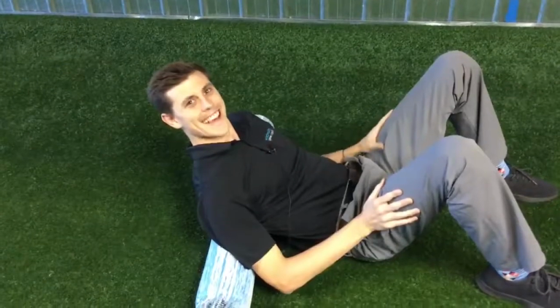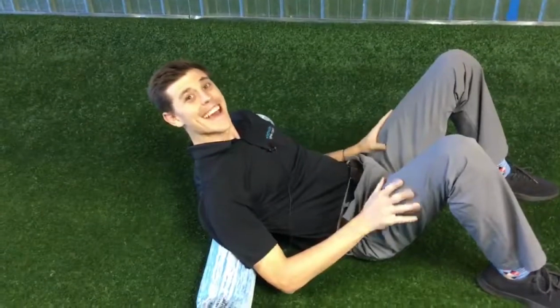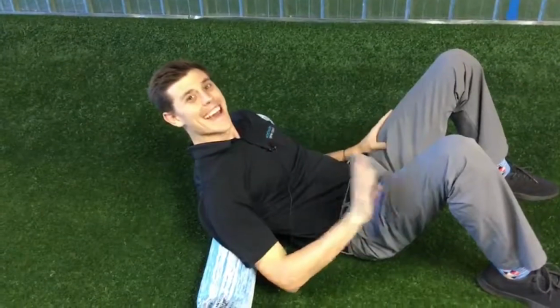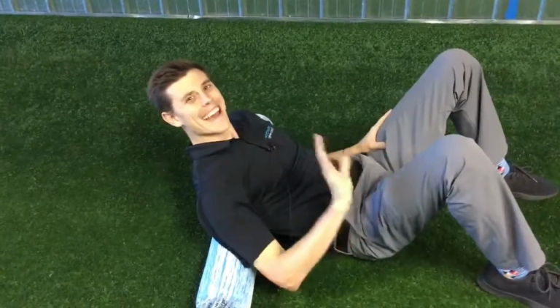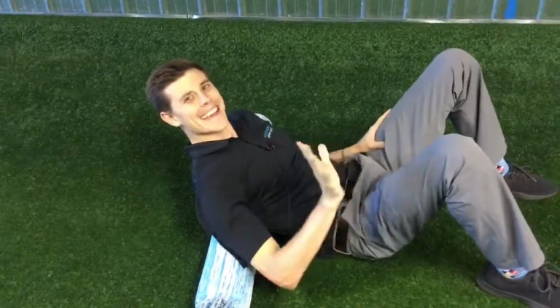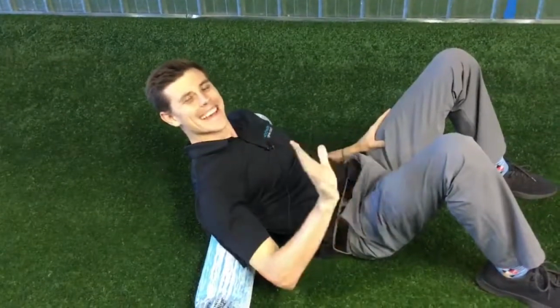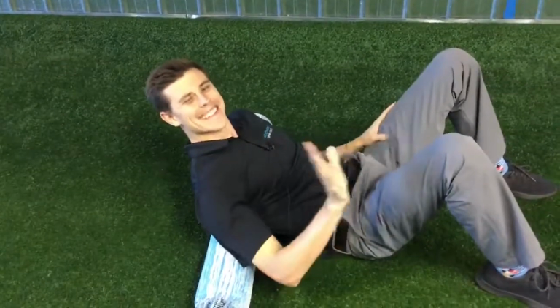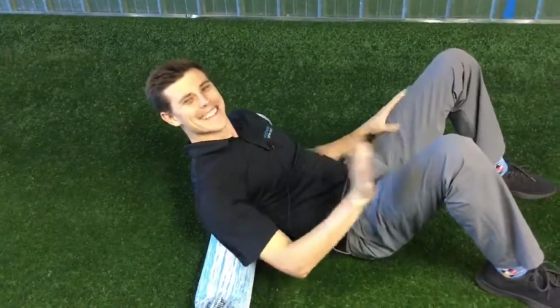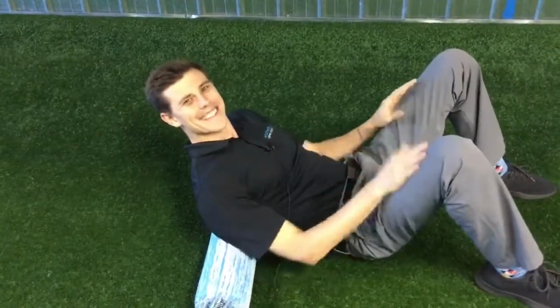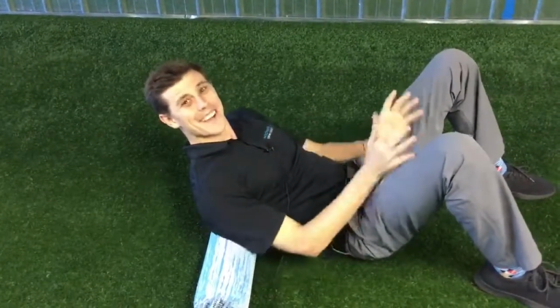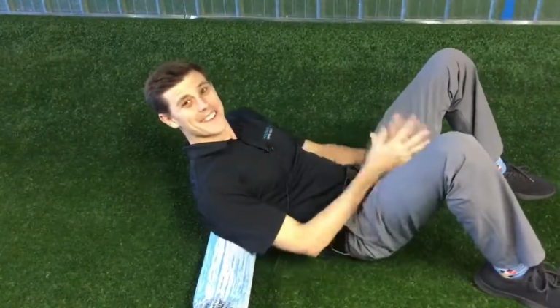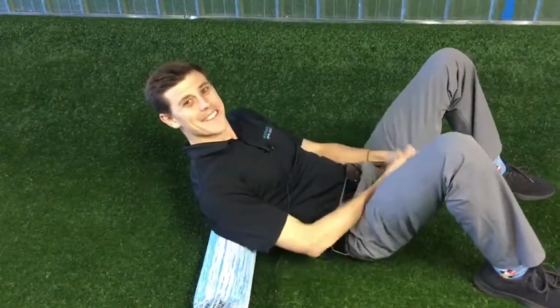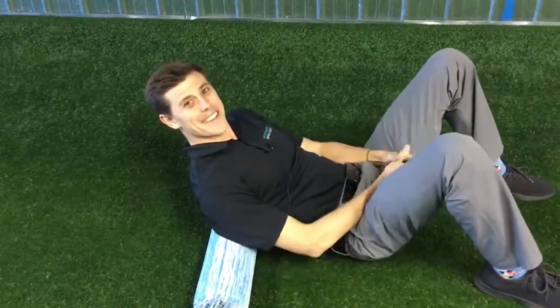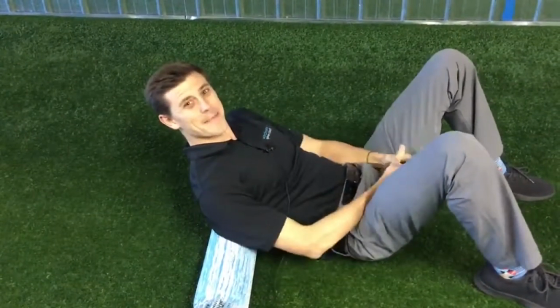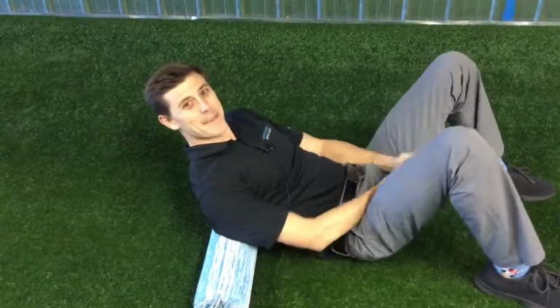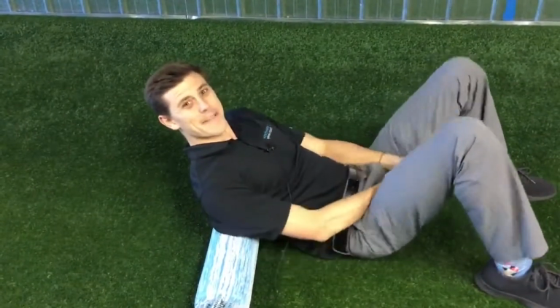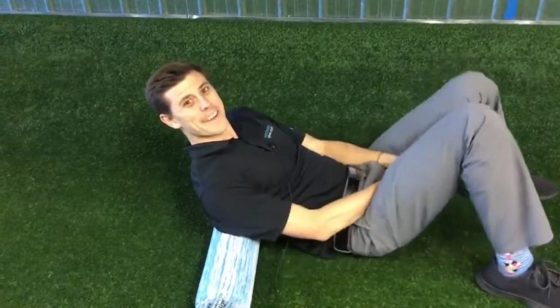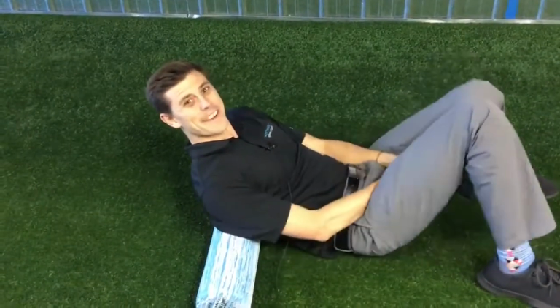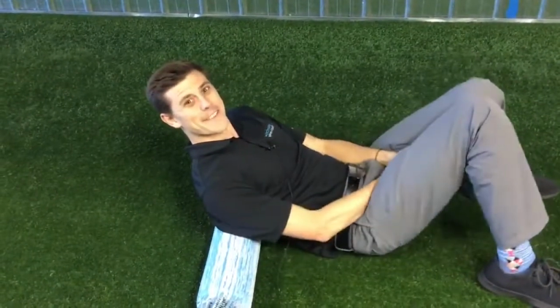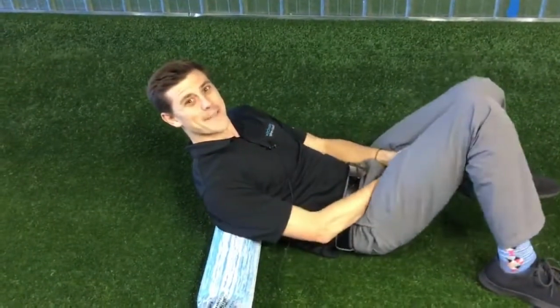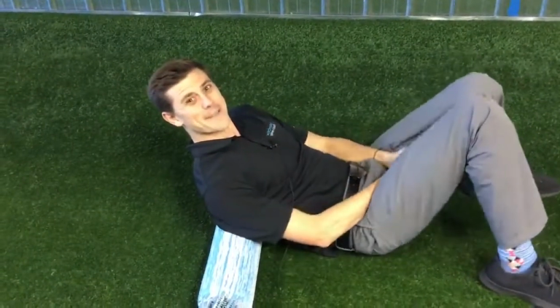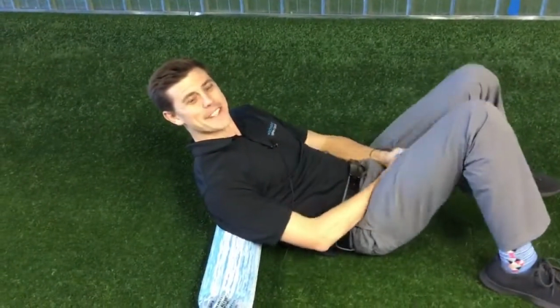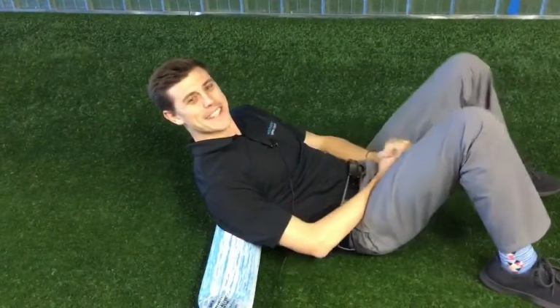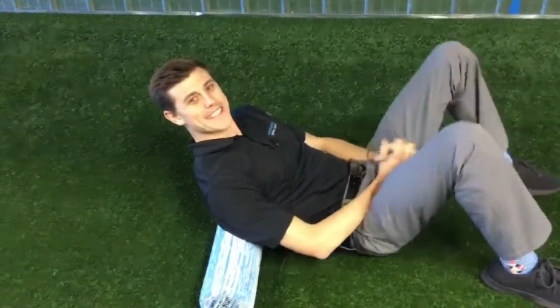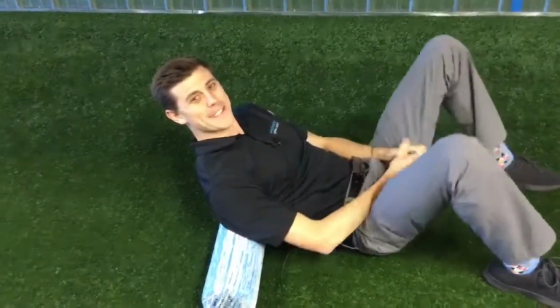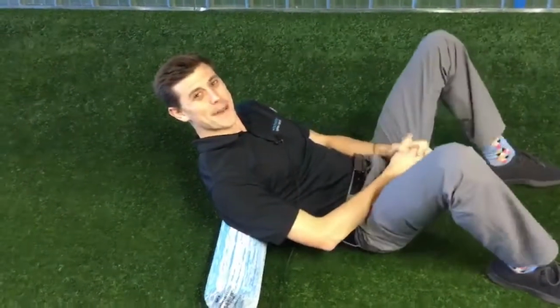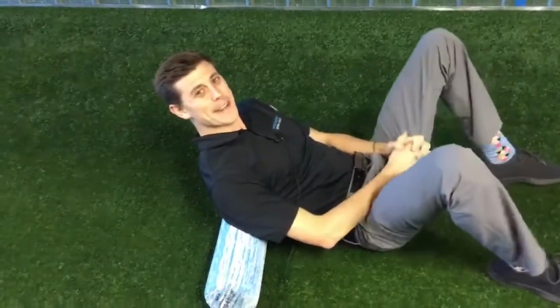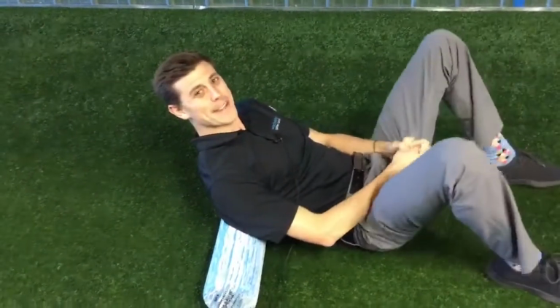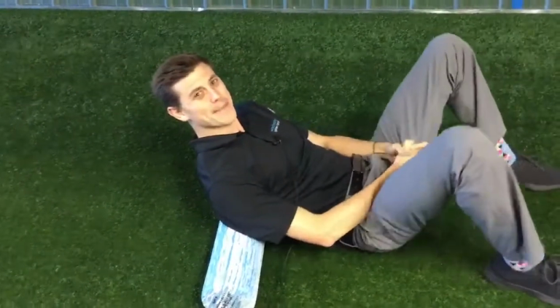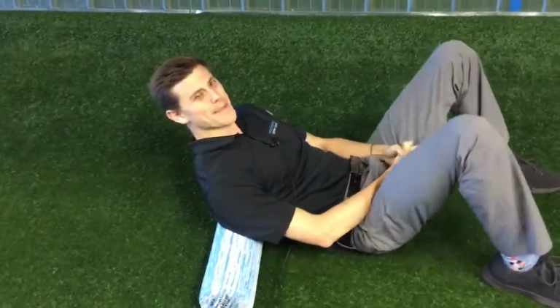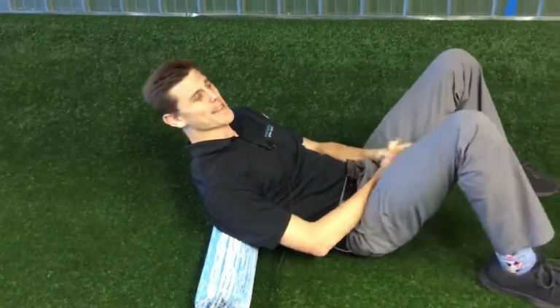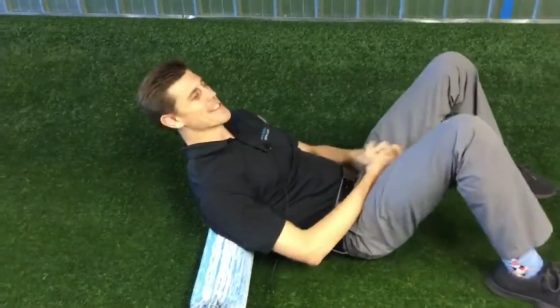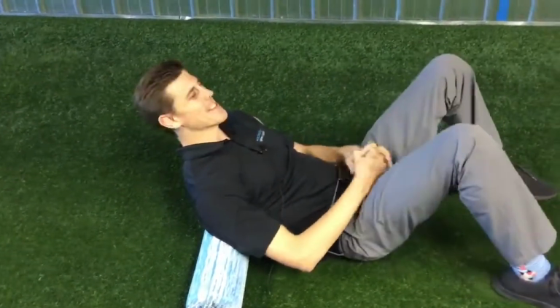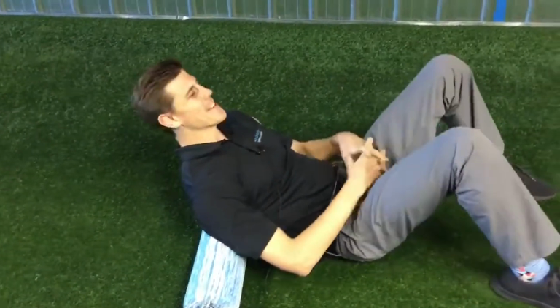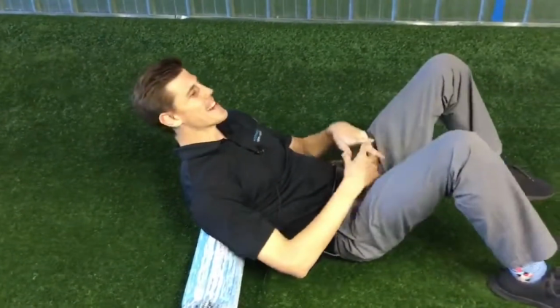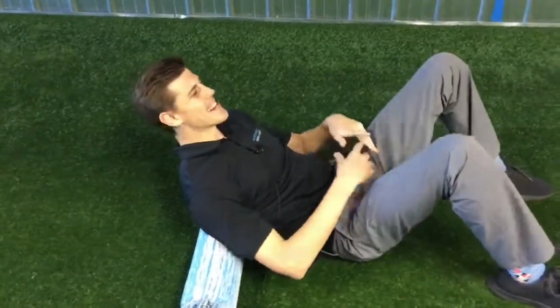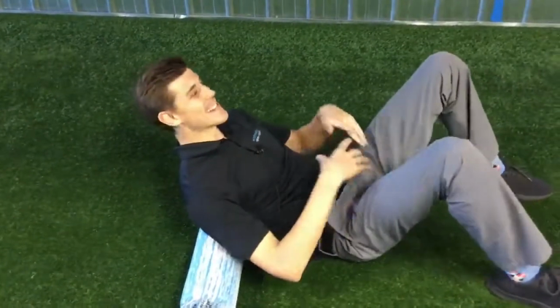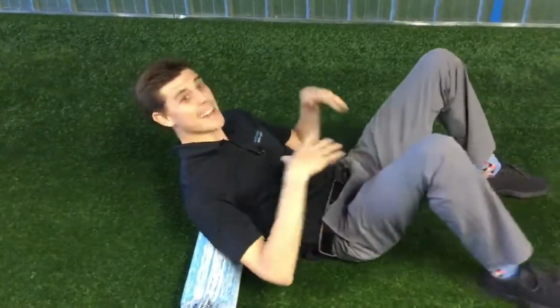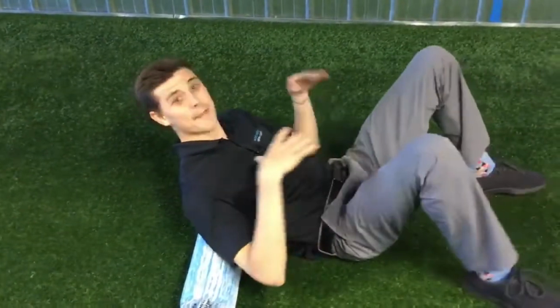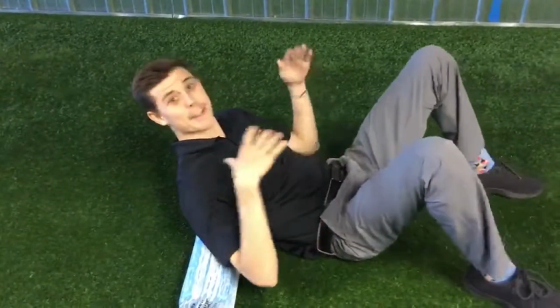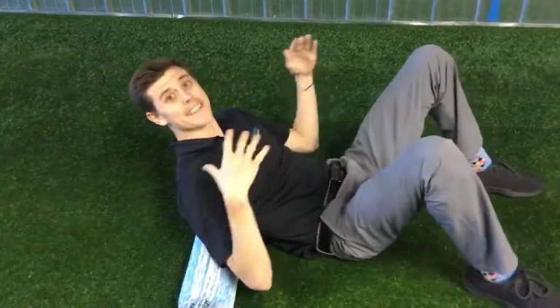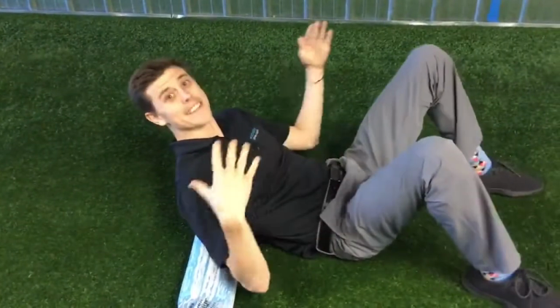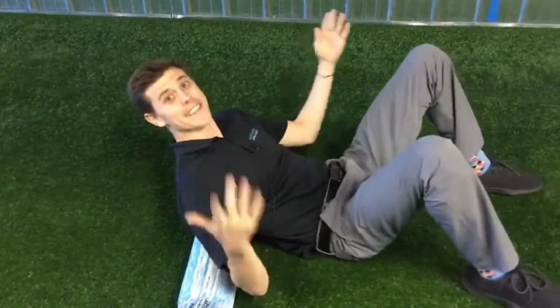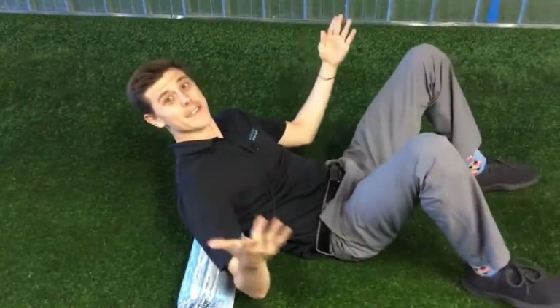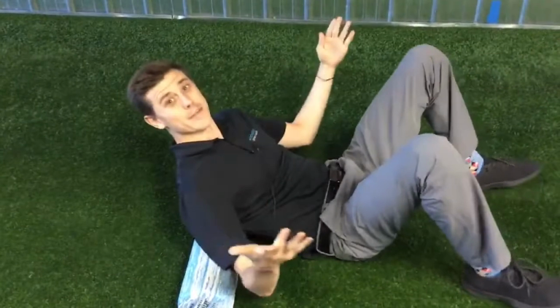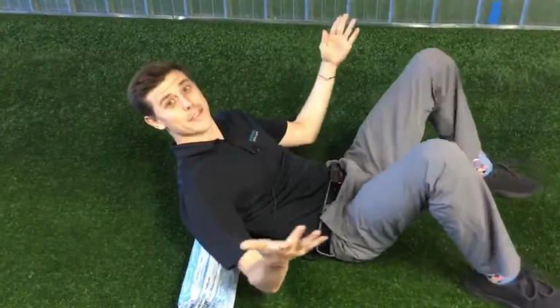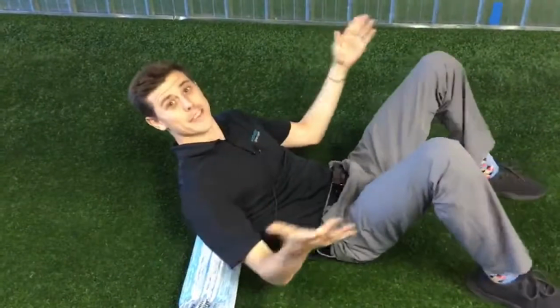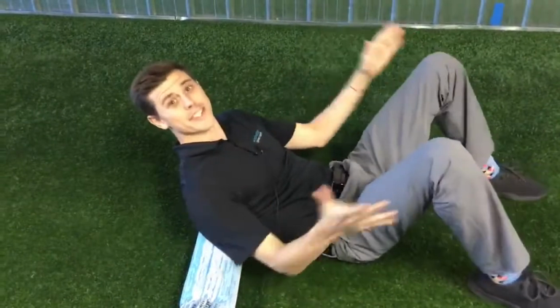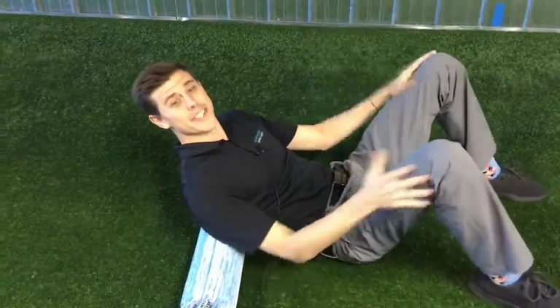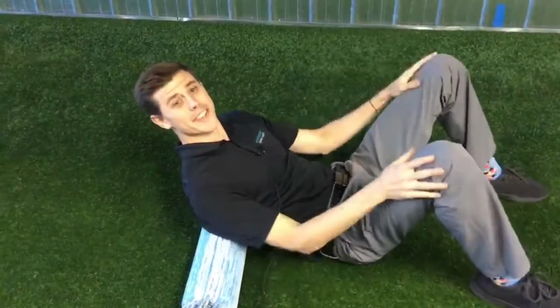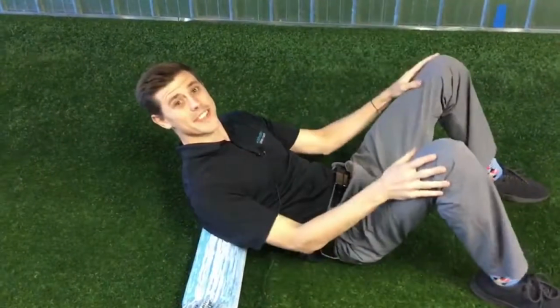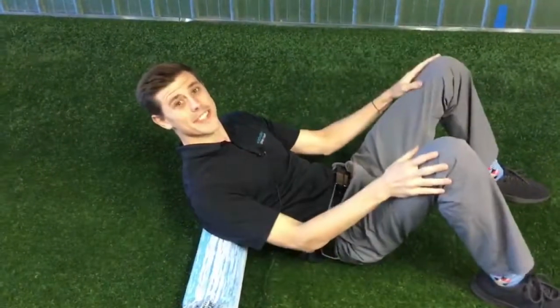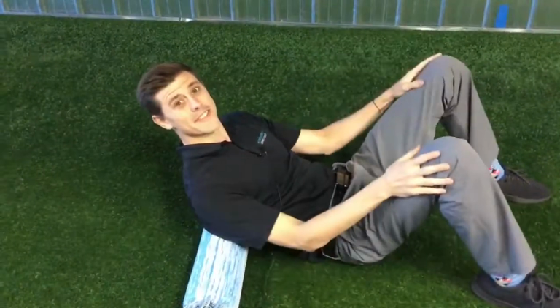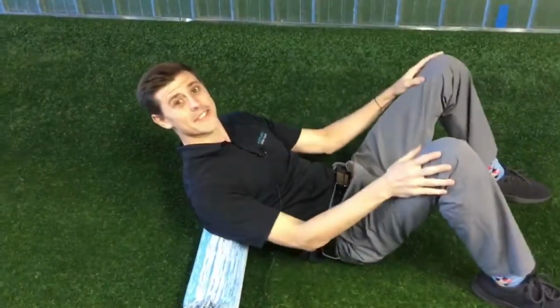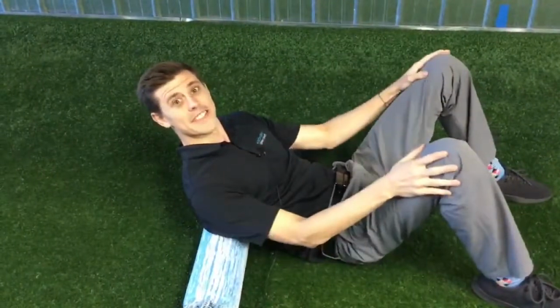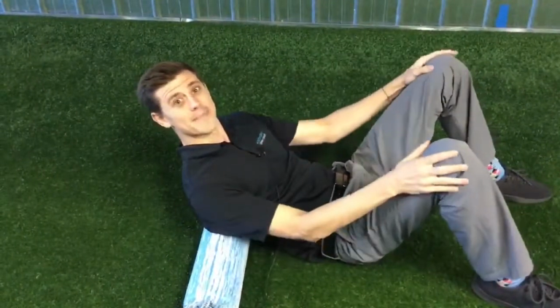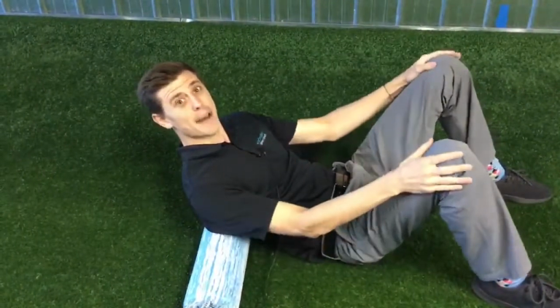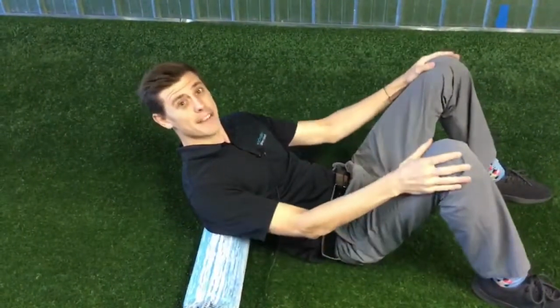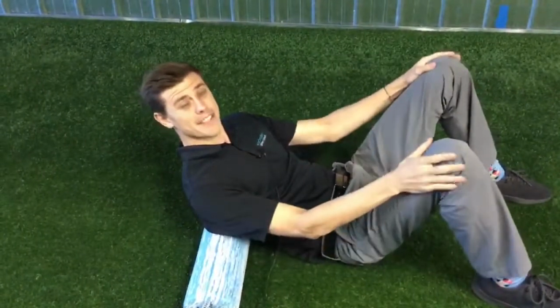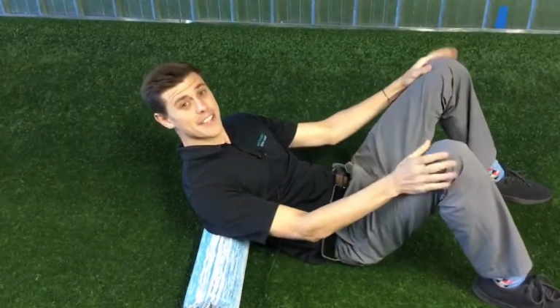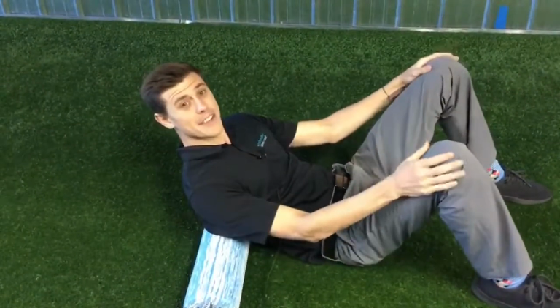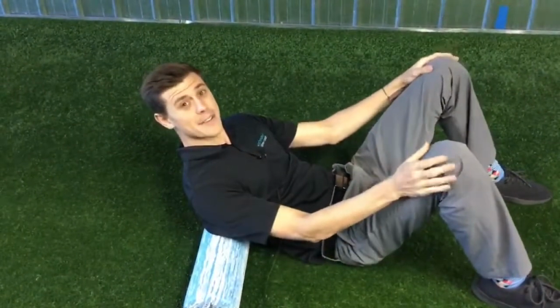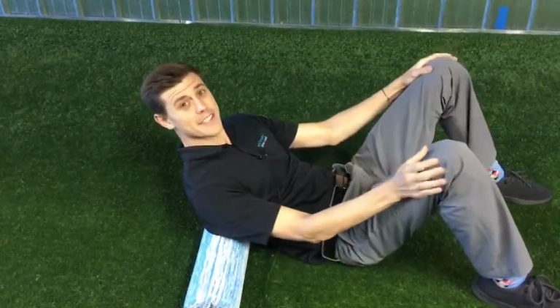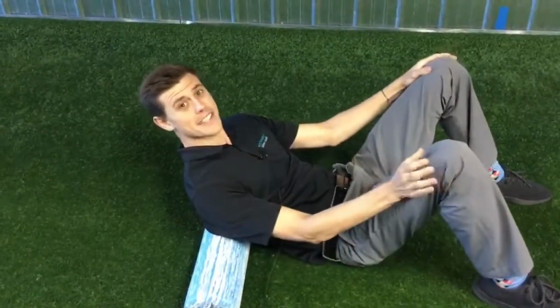Hey guys, this is Dr. Taylor Primer here with Winchester Spina Support. Today we're continuing with our series on spinal stenosis.